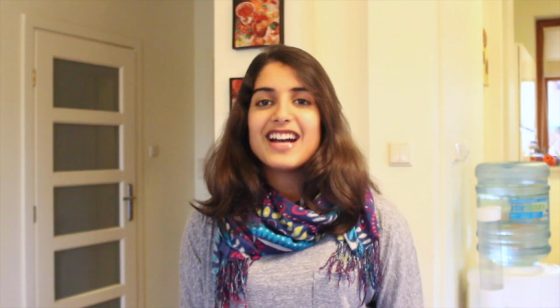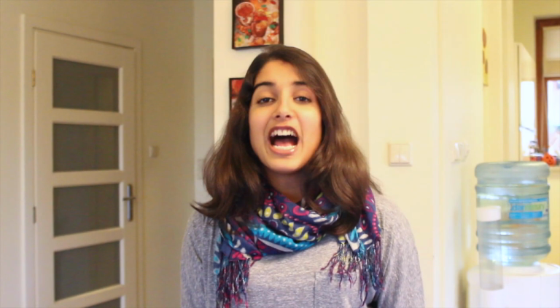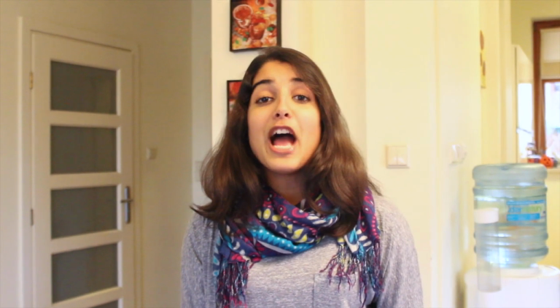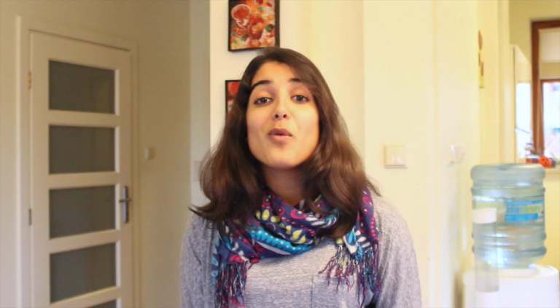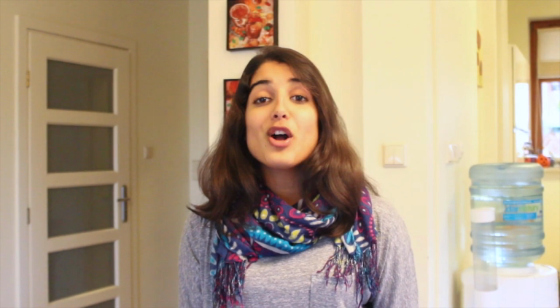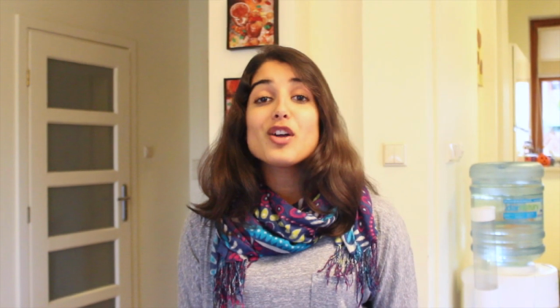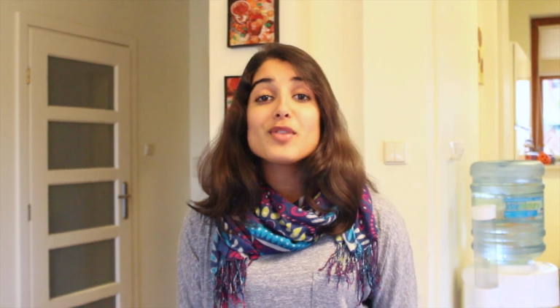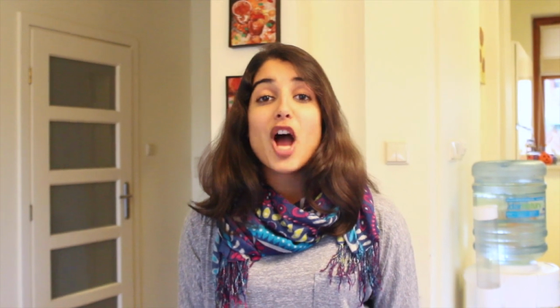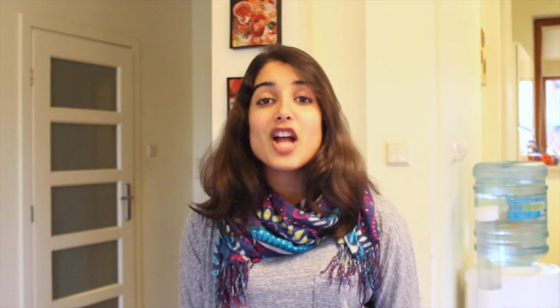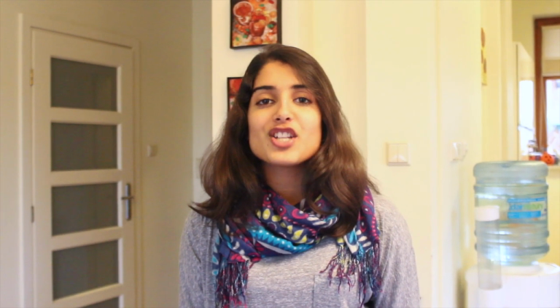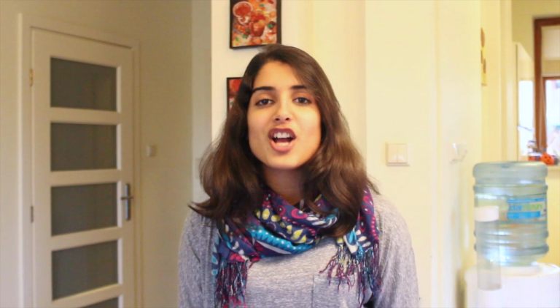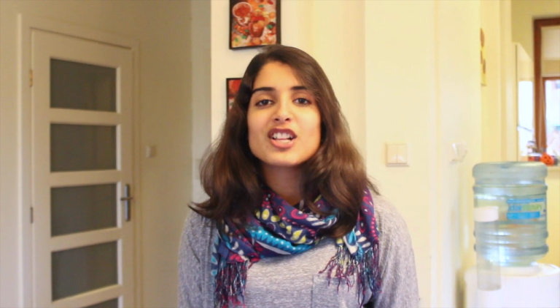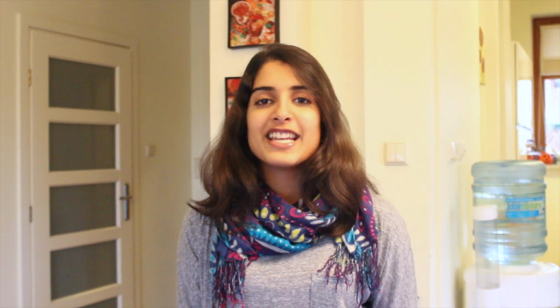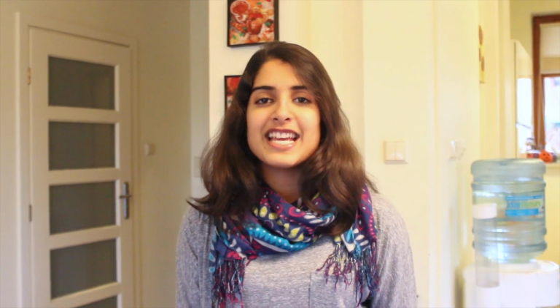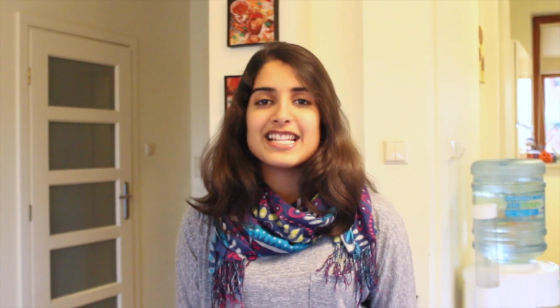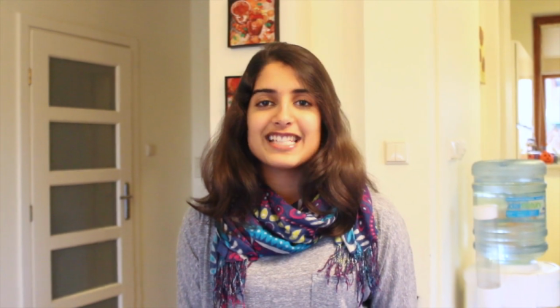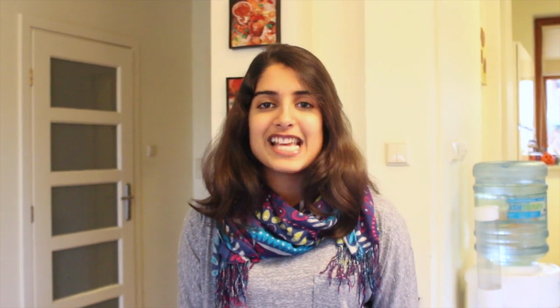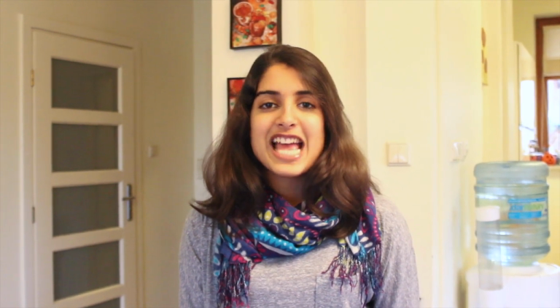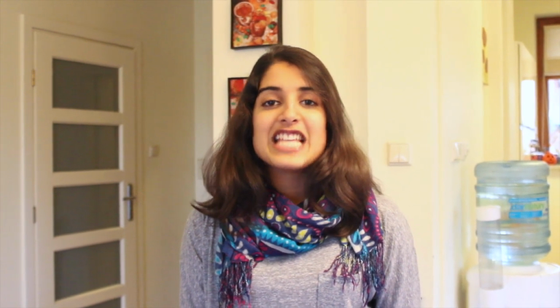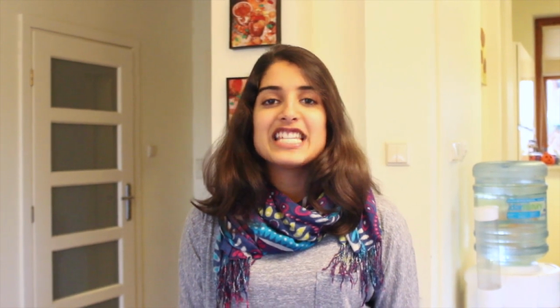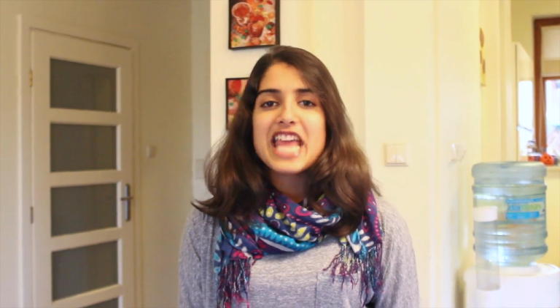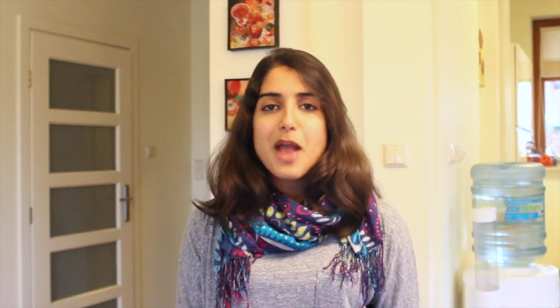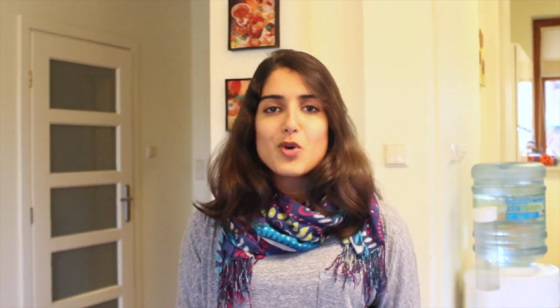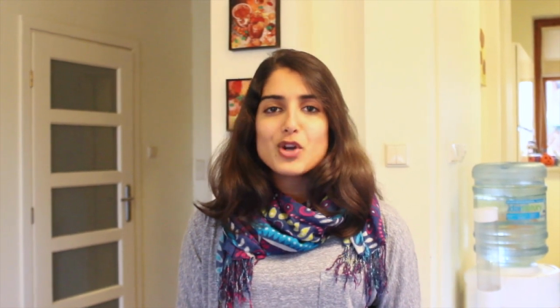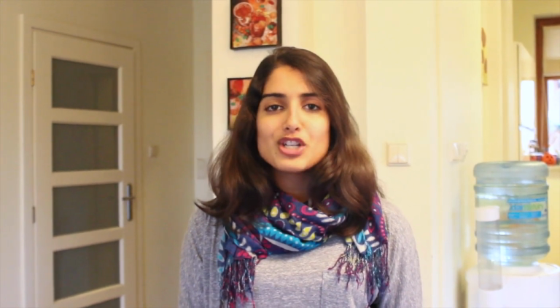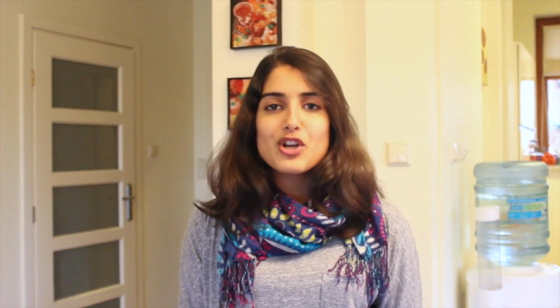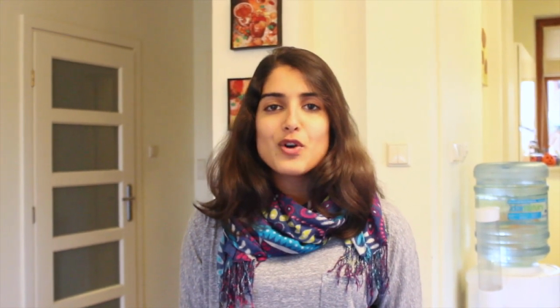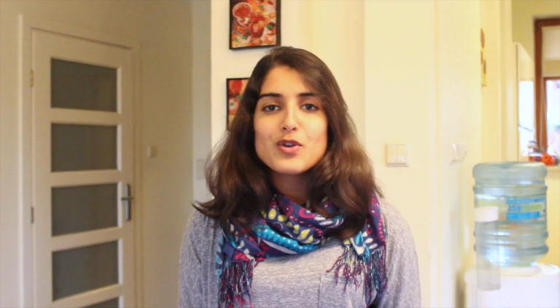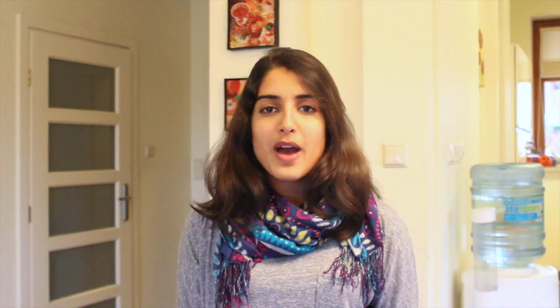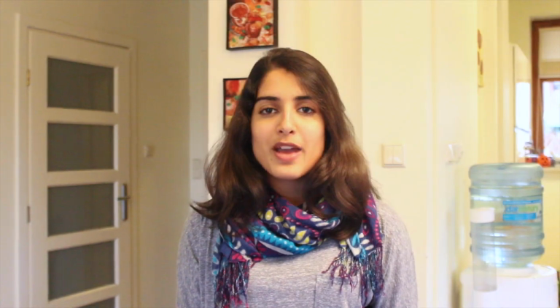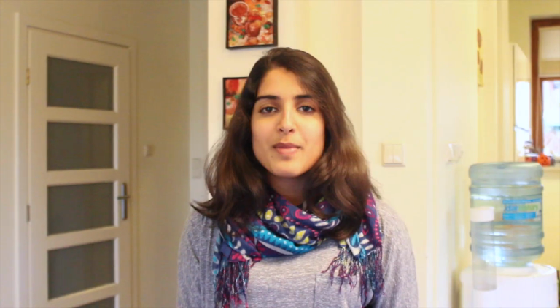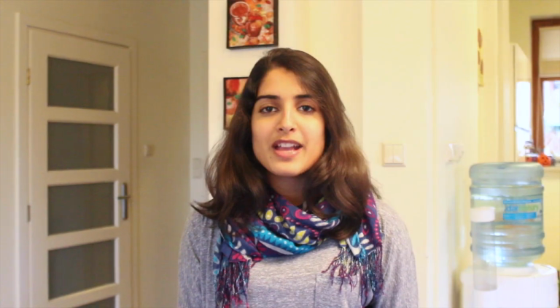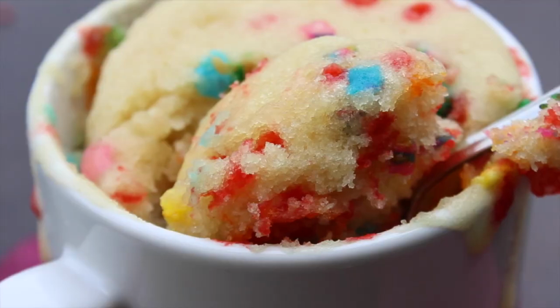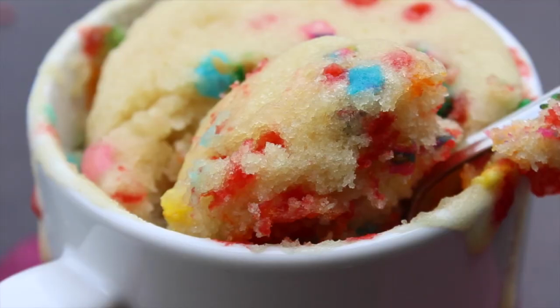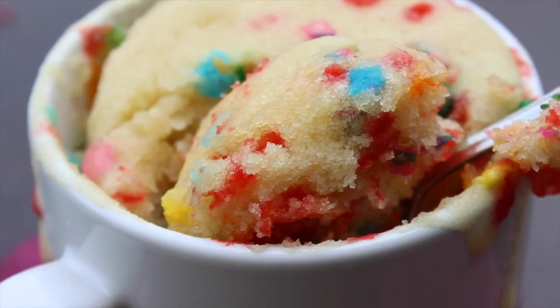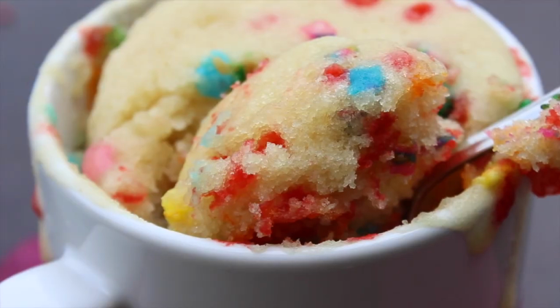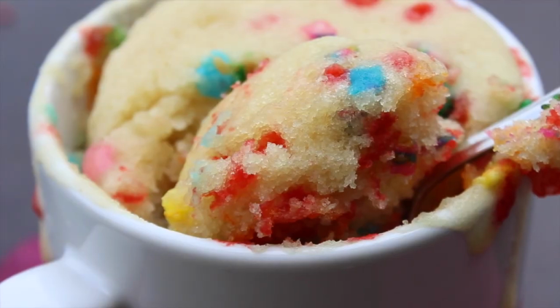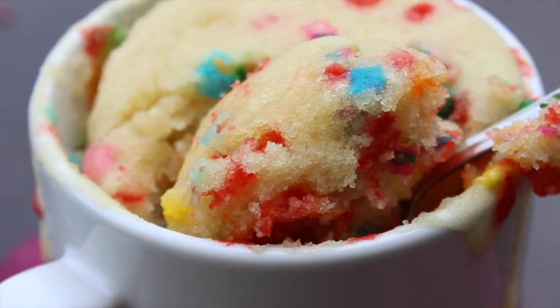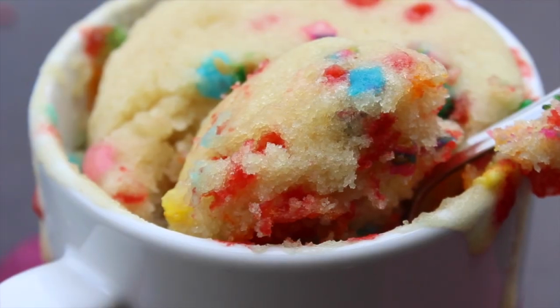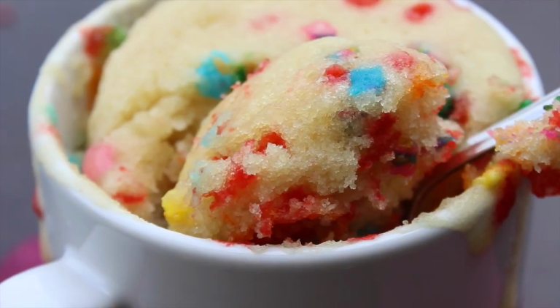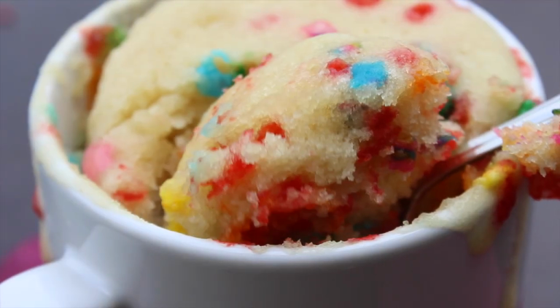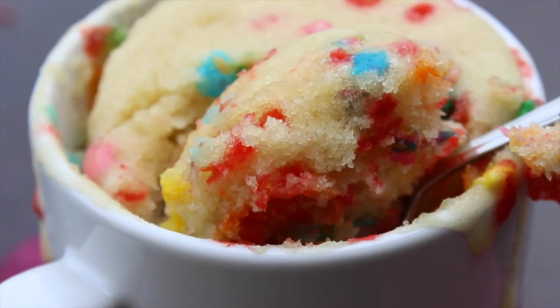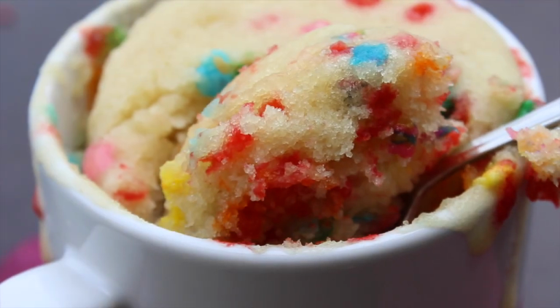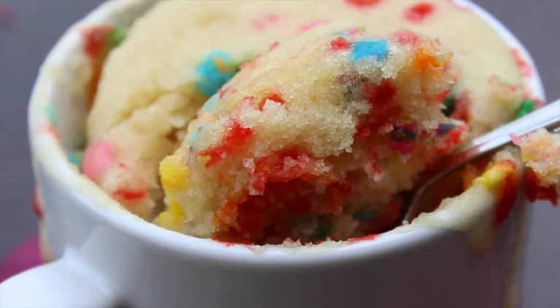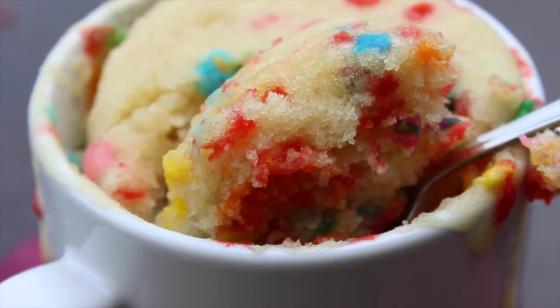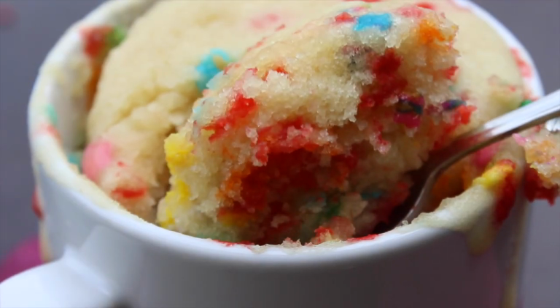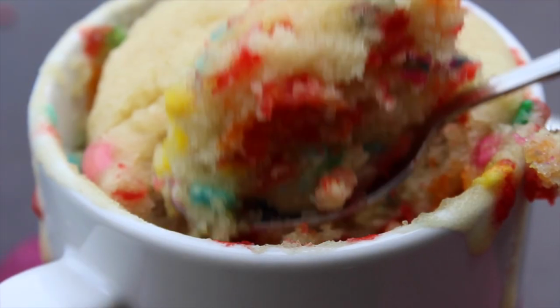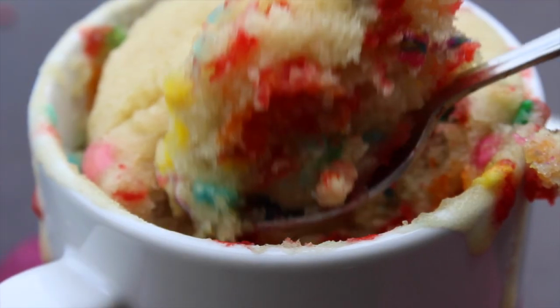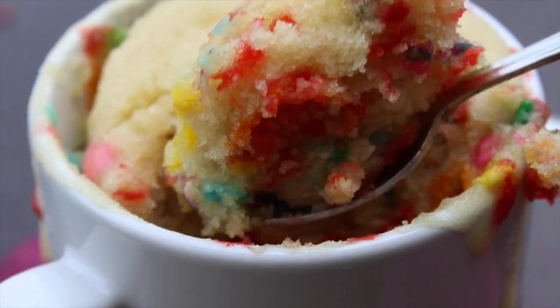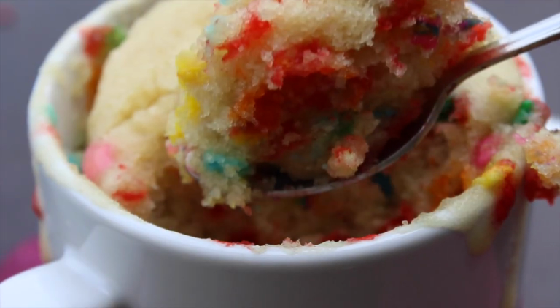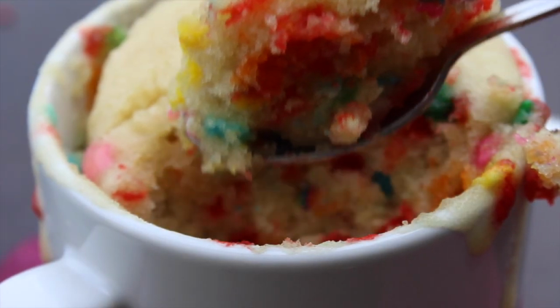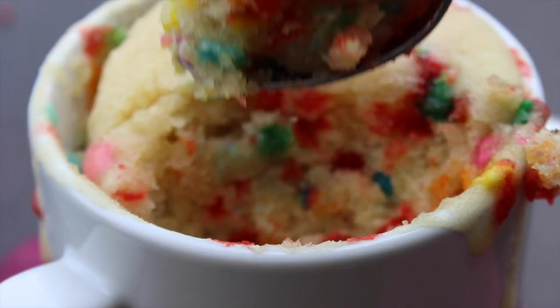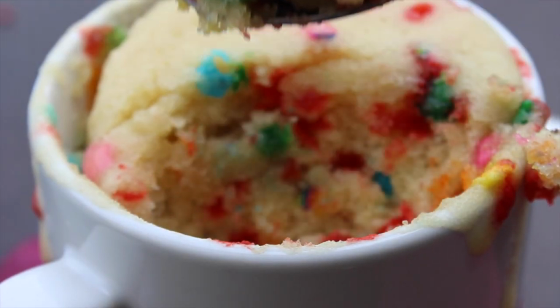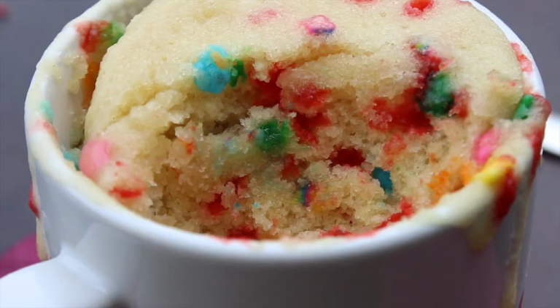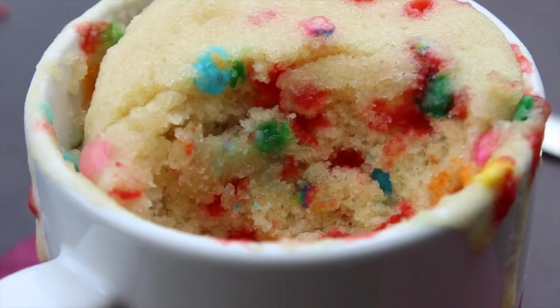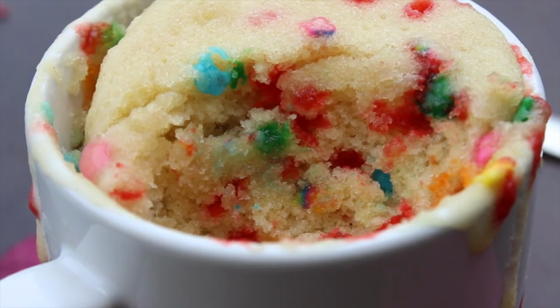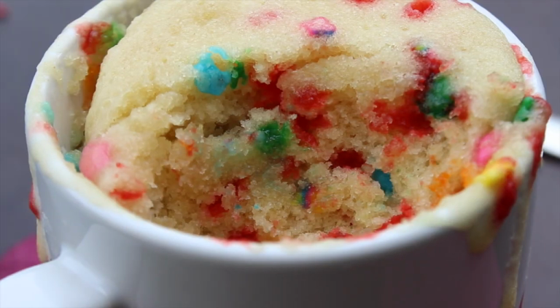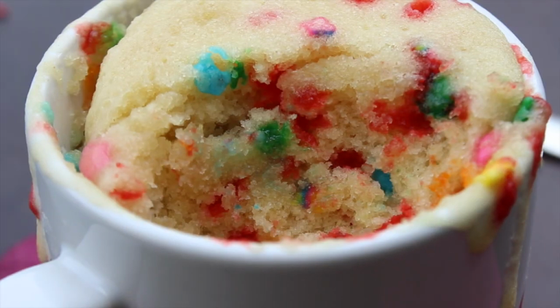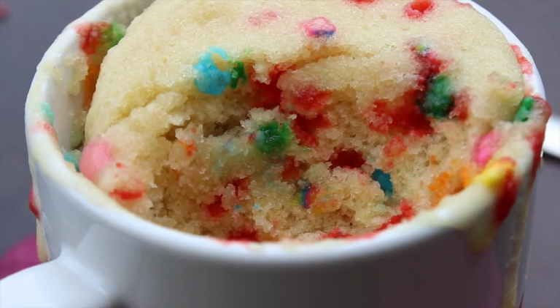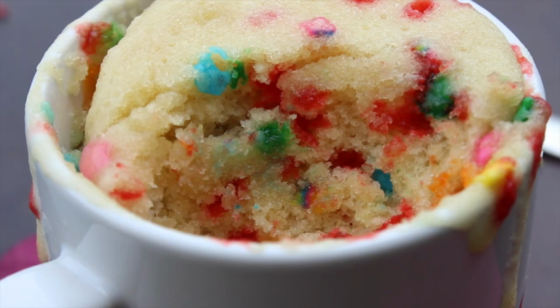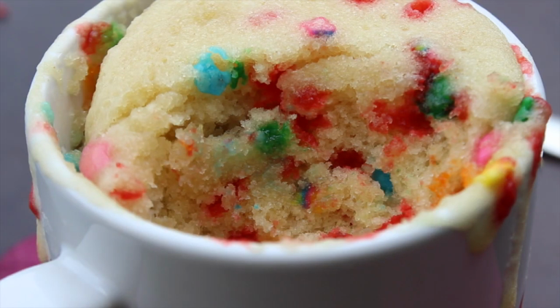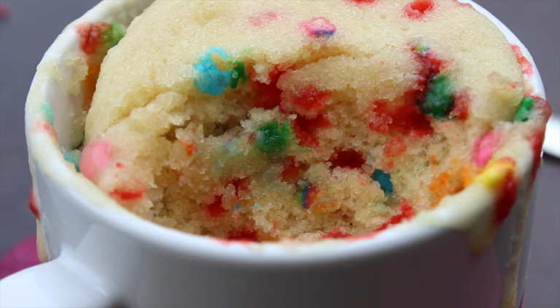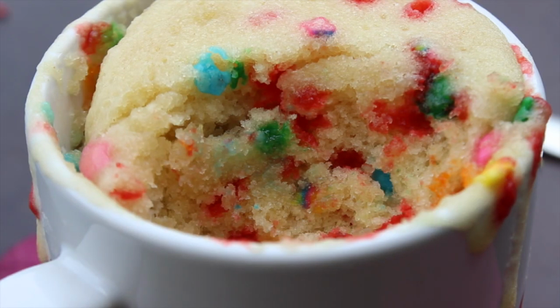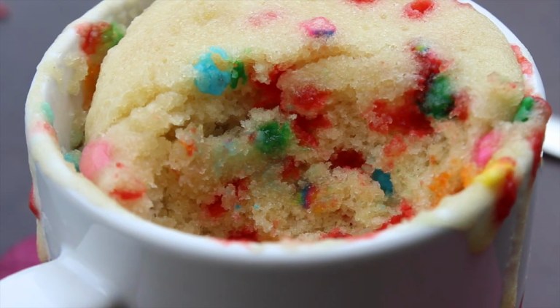Hi! Welcome to Hot Chocolate Hits! Today I'm going to show you how to make a rainbow funfetti cake in the microwave in under five minutes.